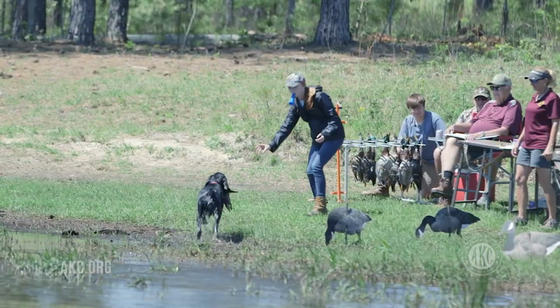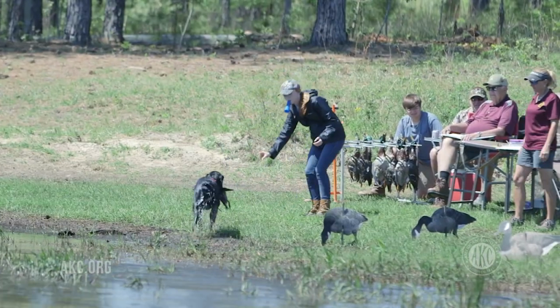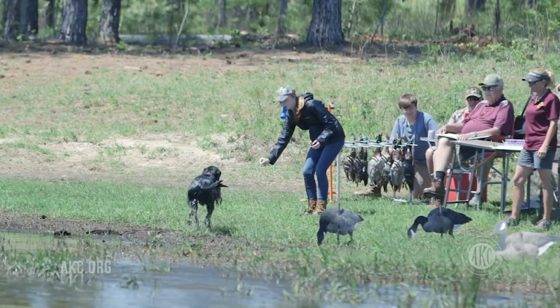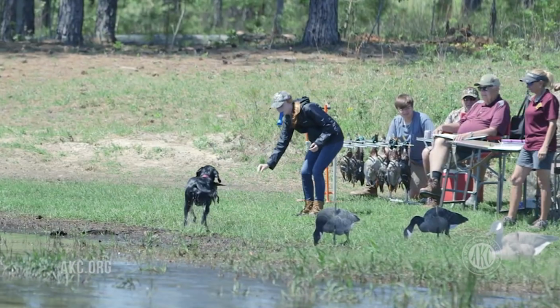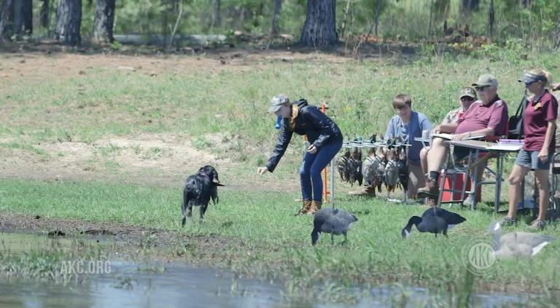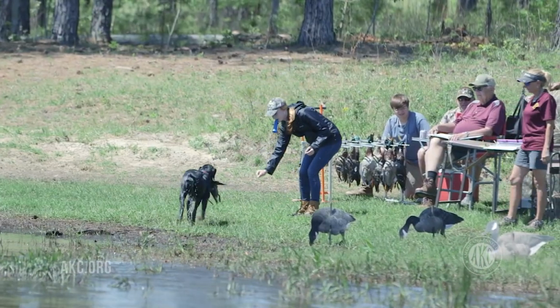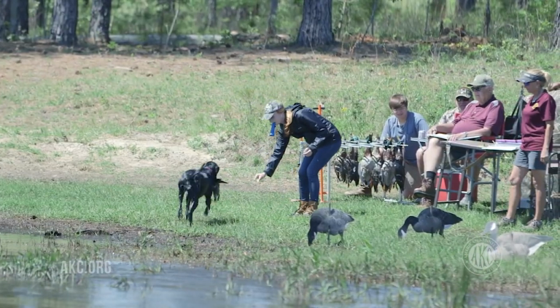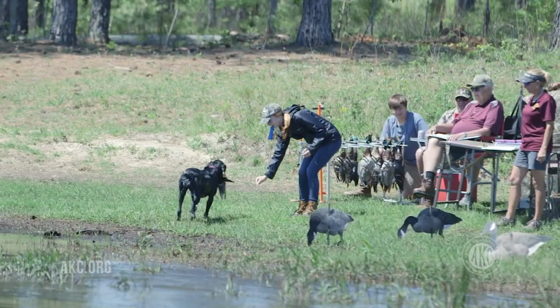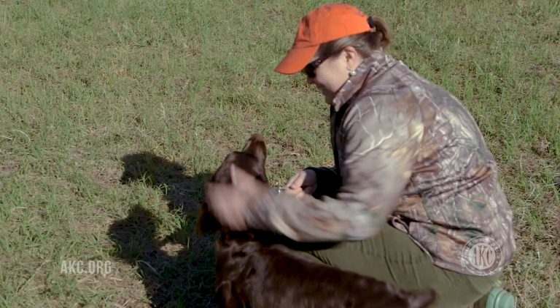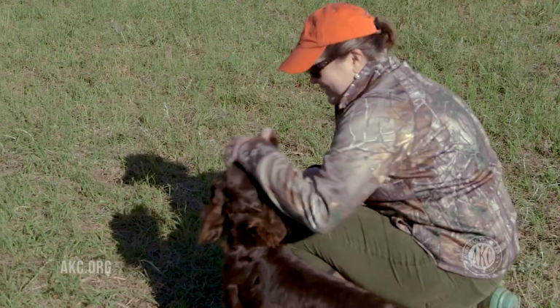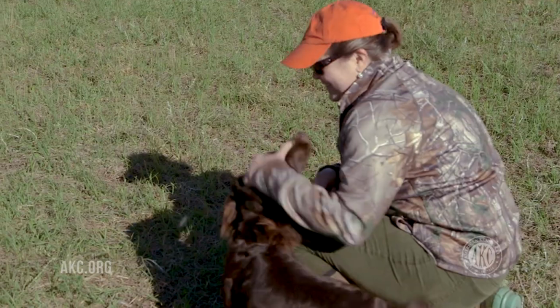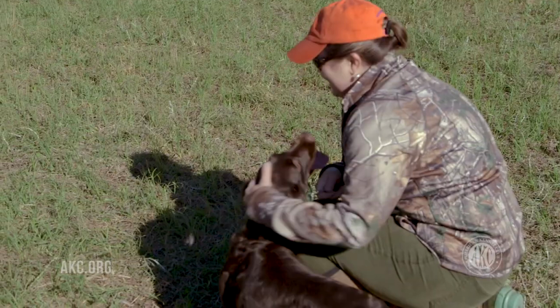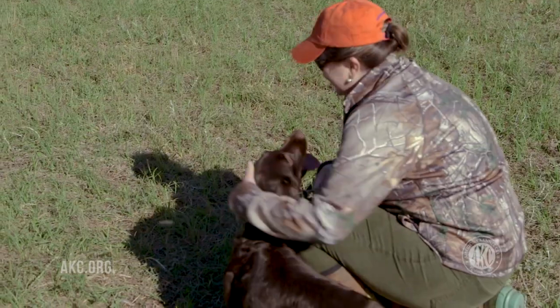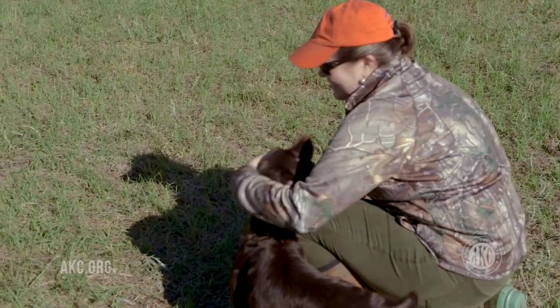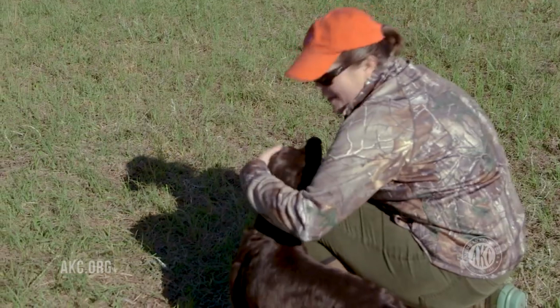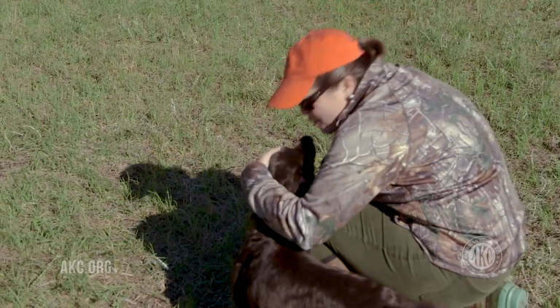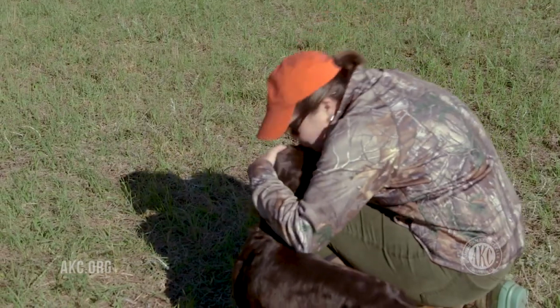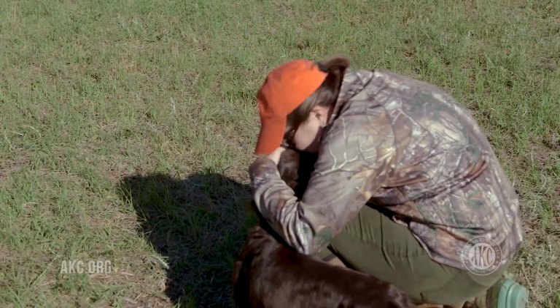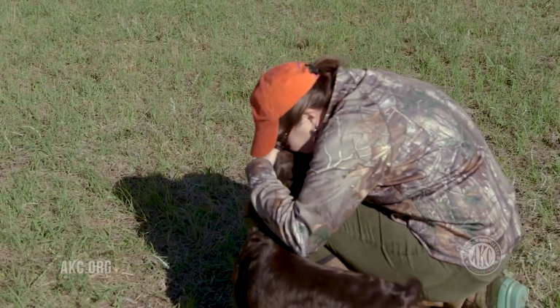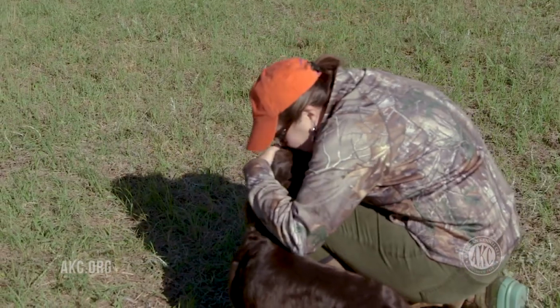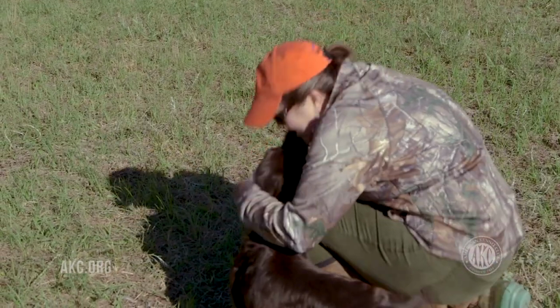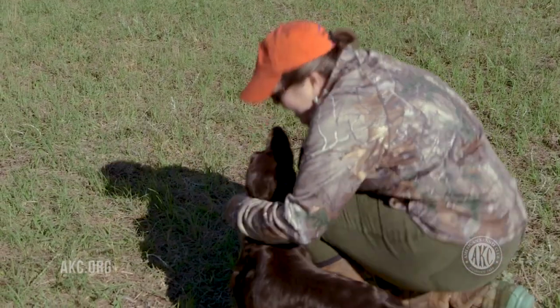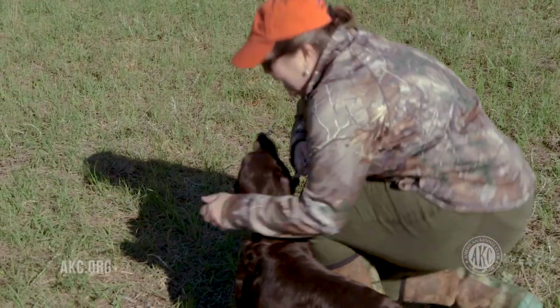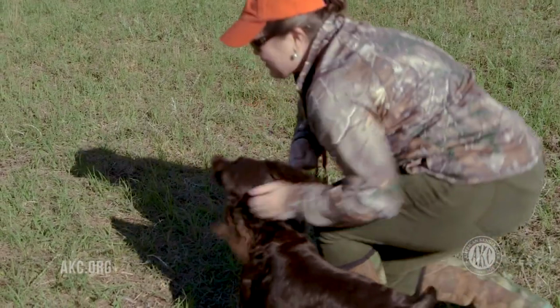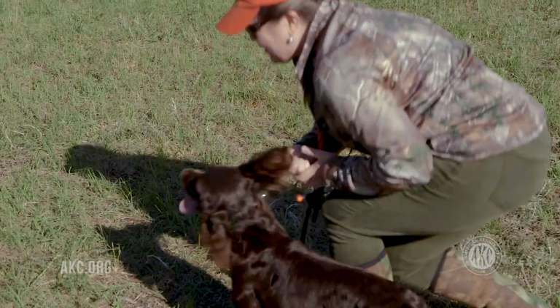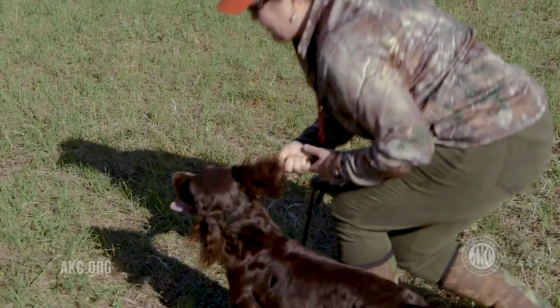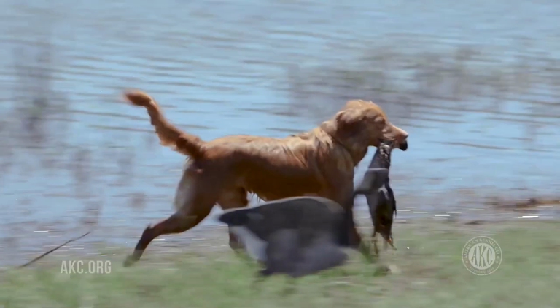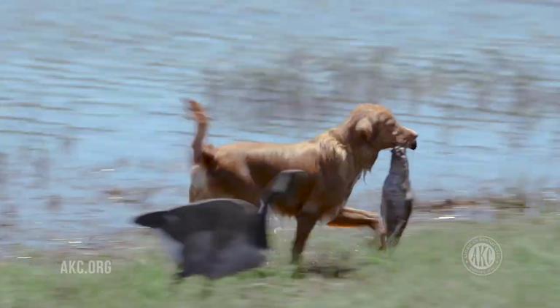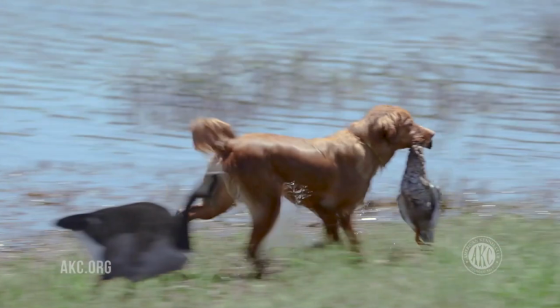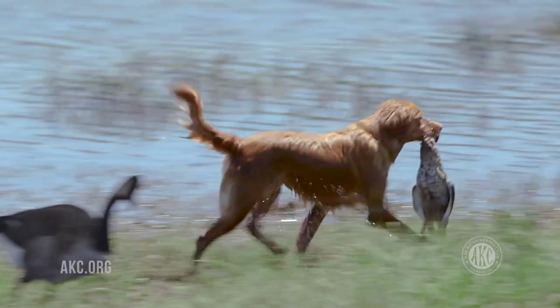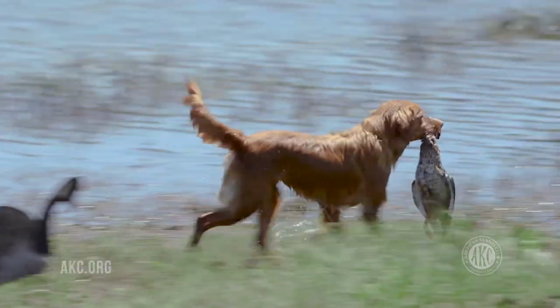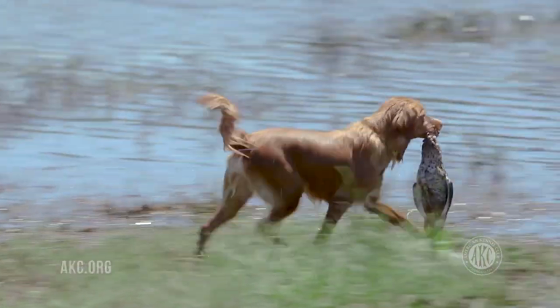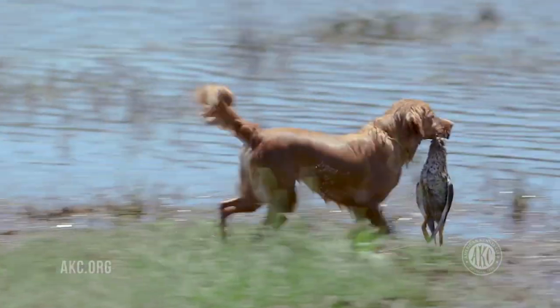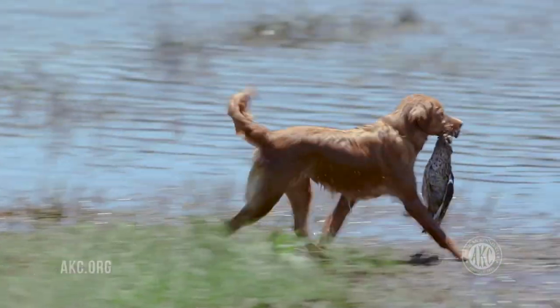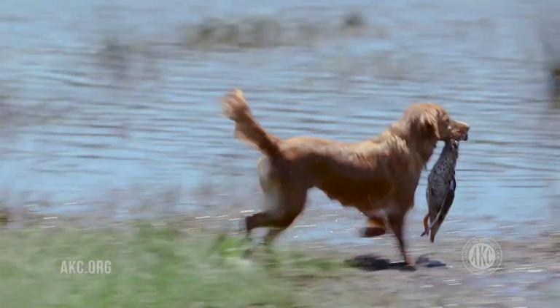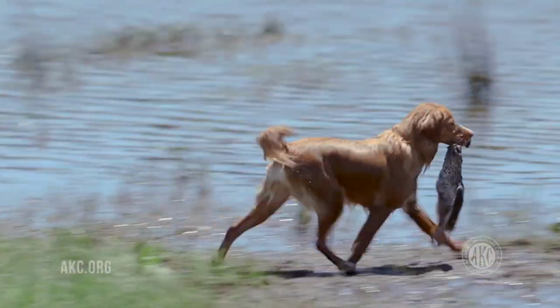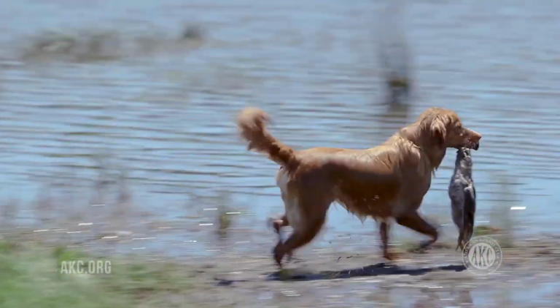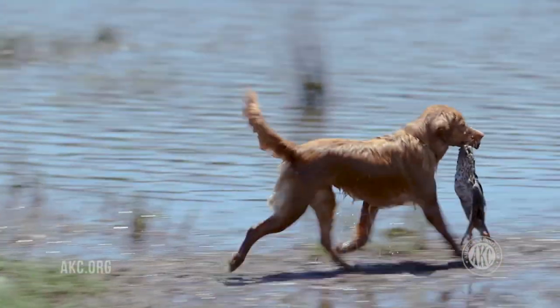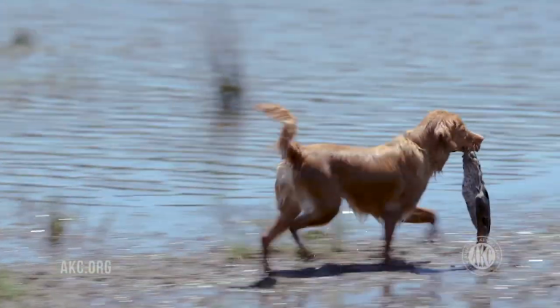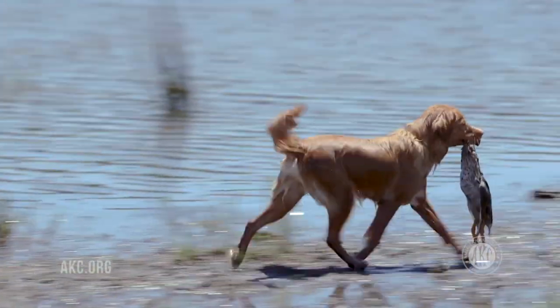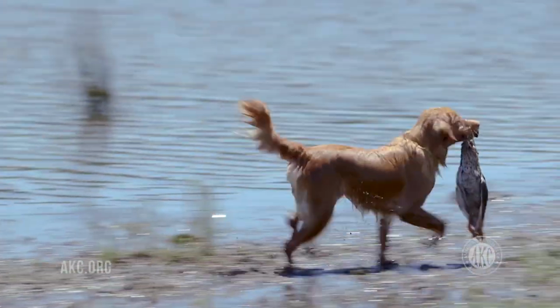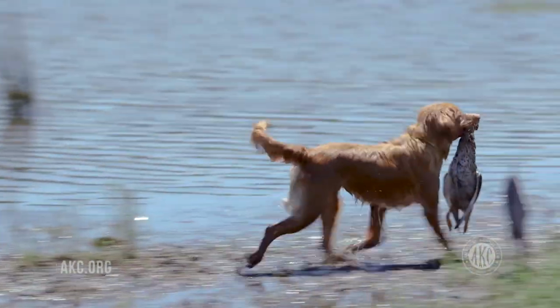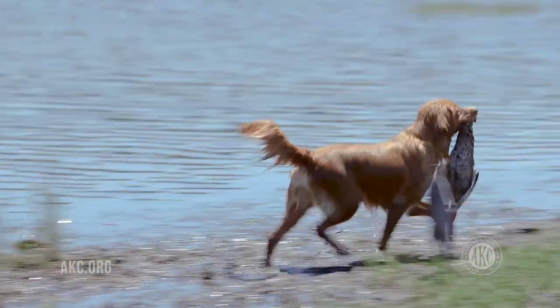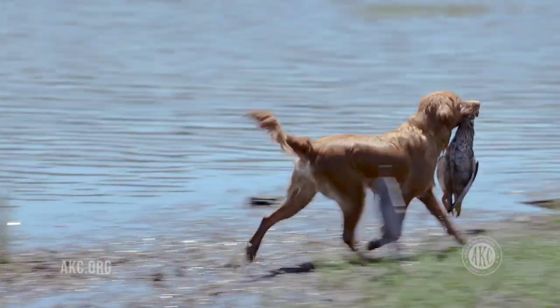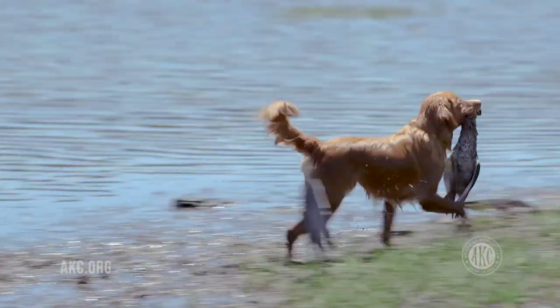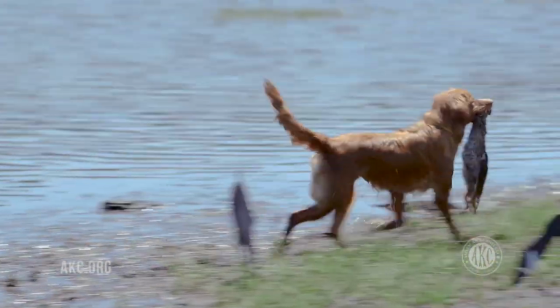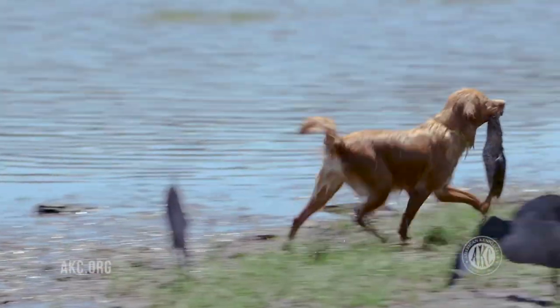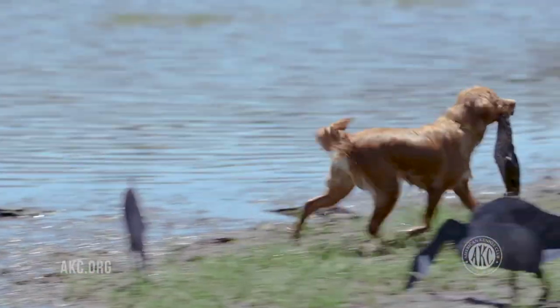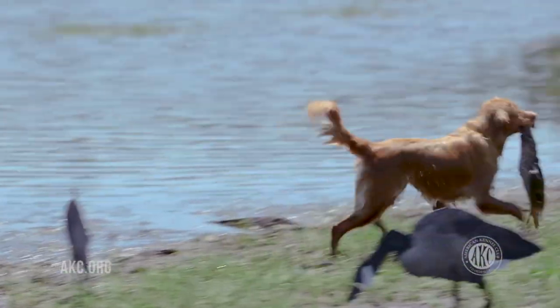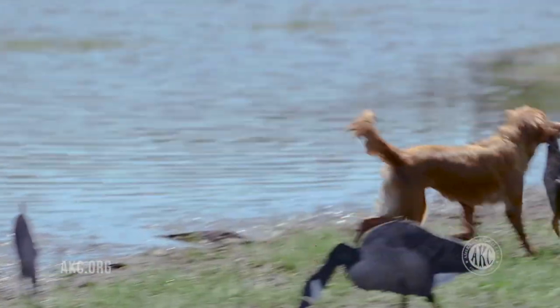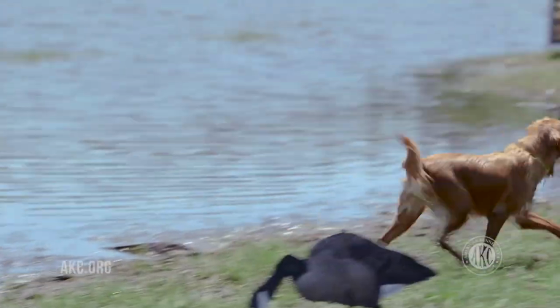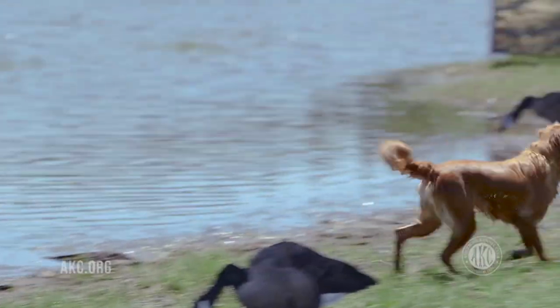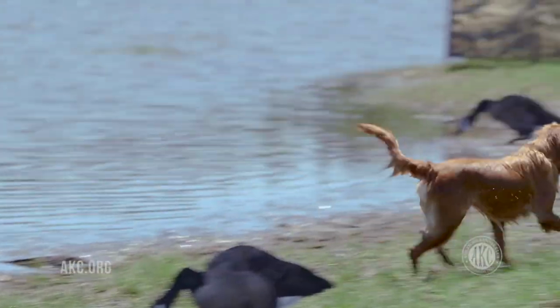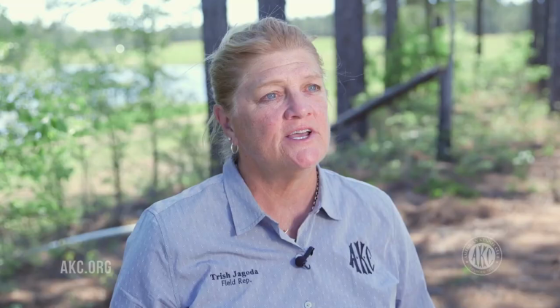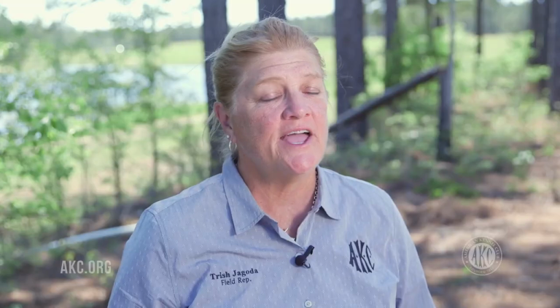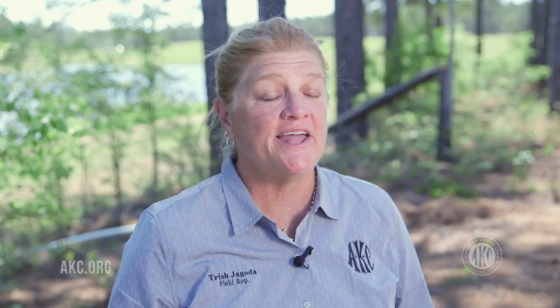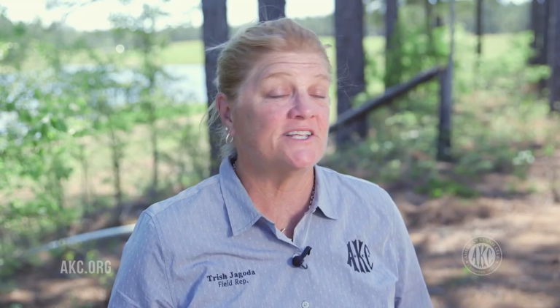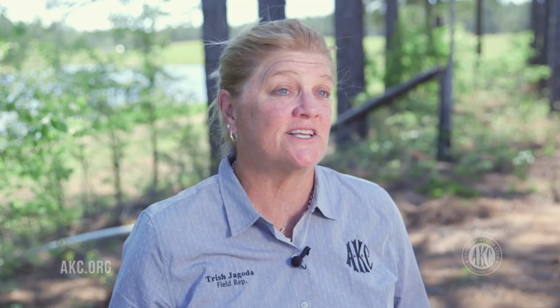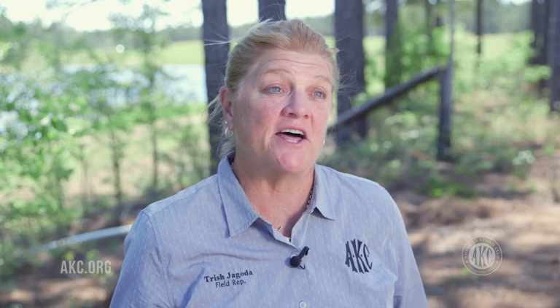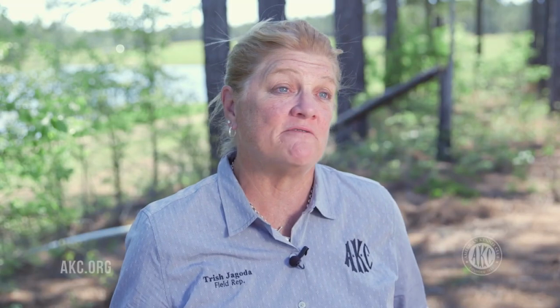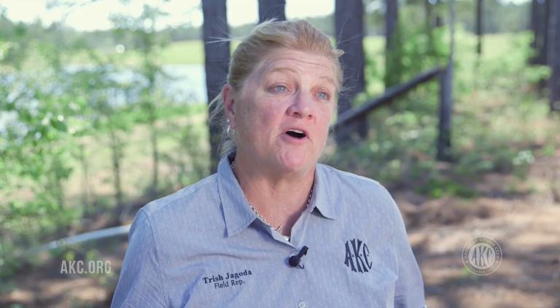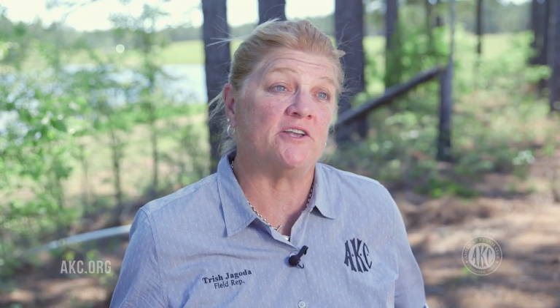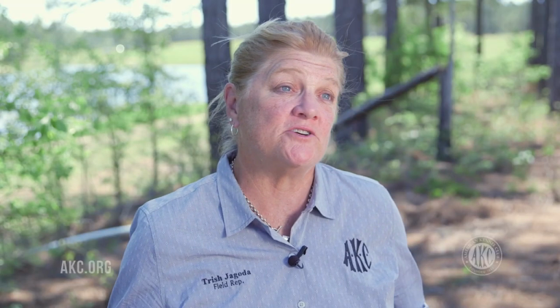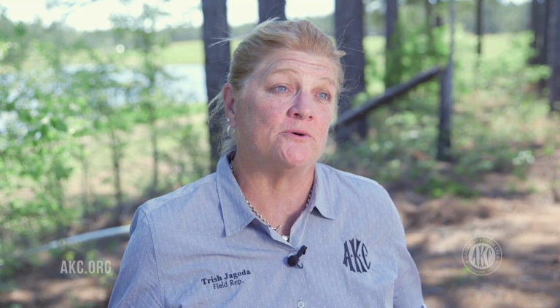It develops a strong bond and promotes teamwork and communication skills between the dogs and the handlers. And it's a lot of fun too.